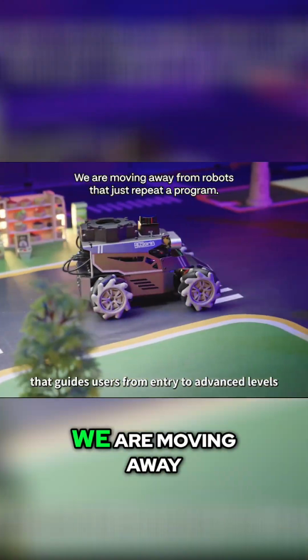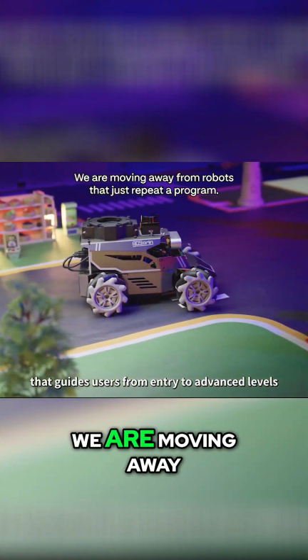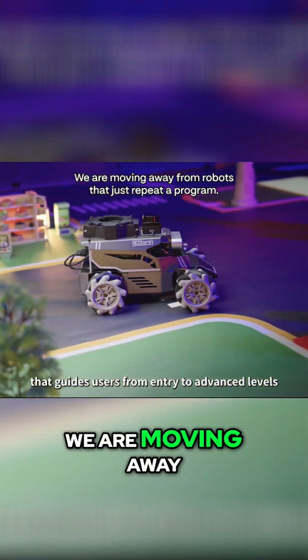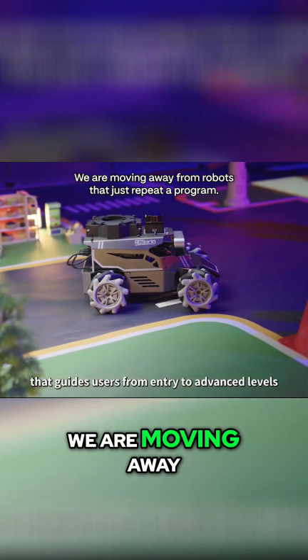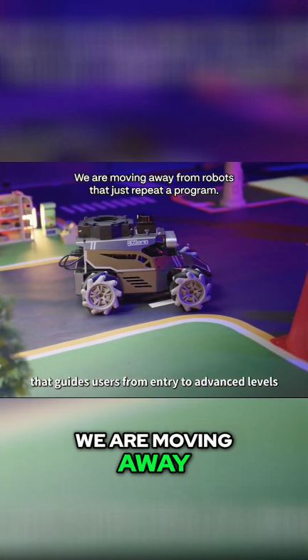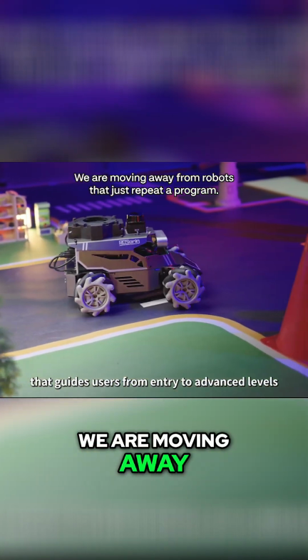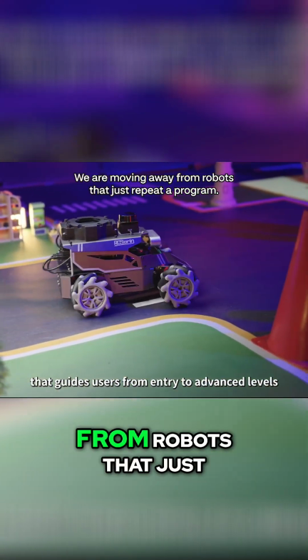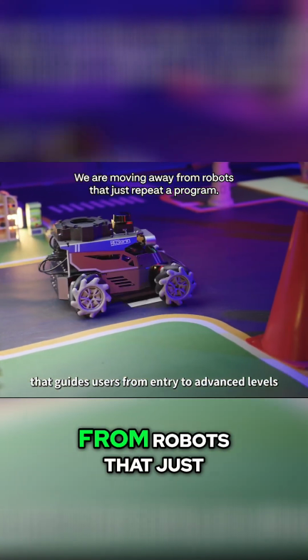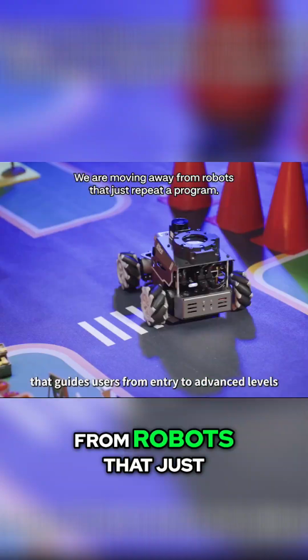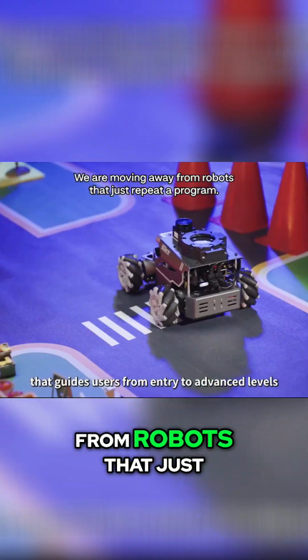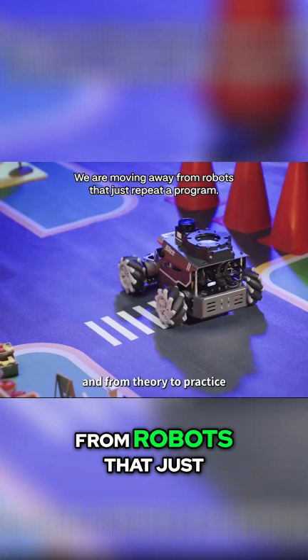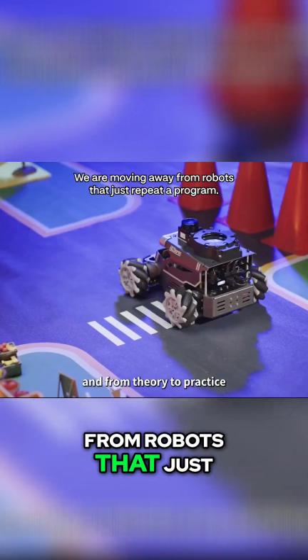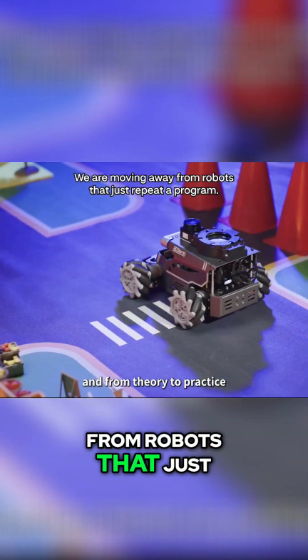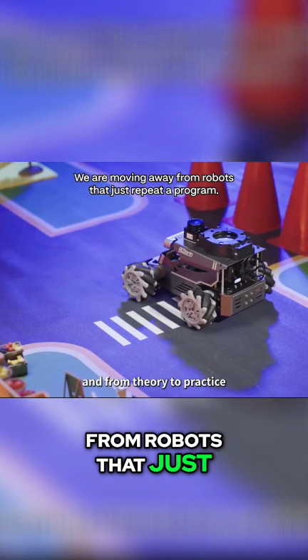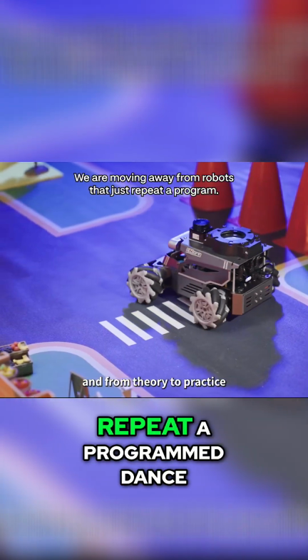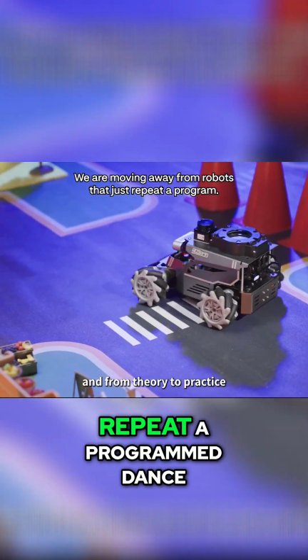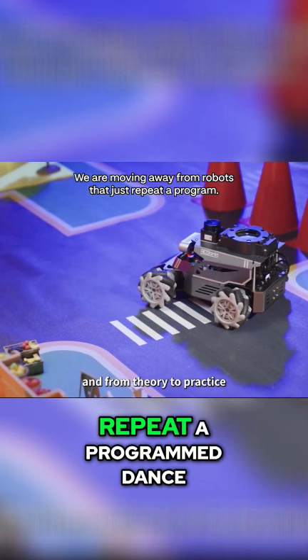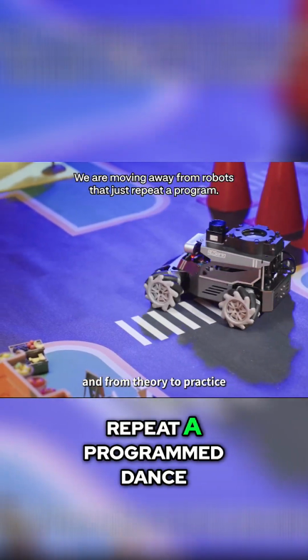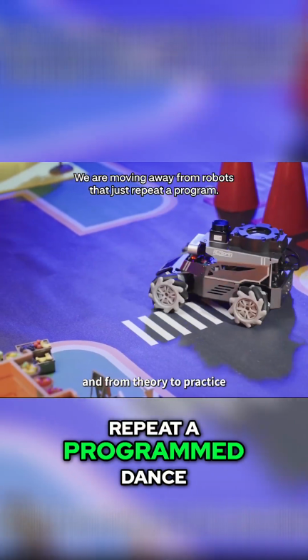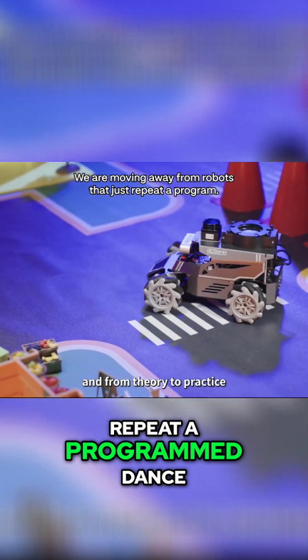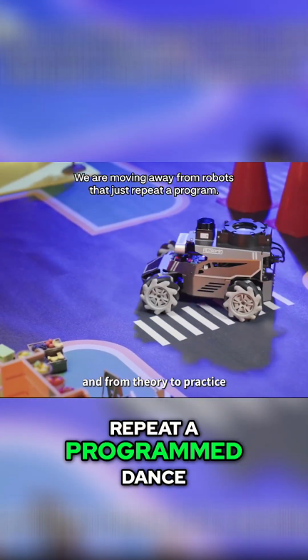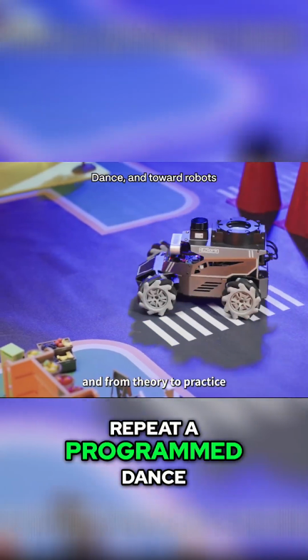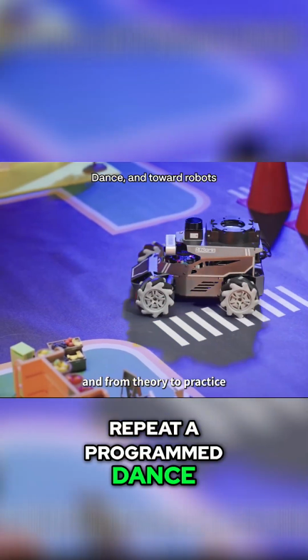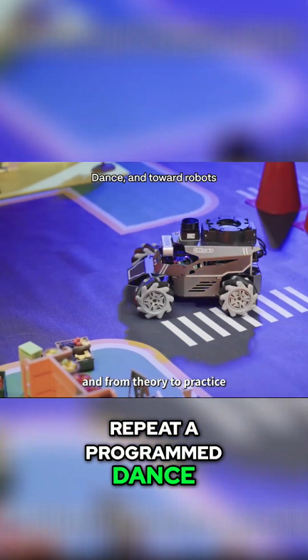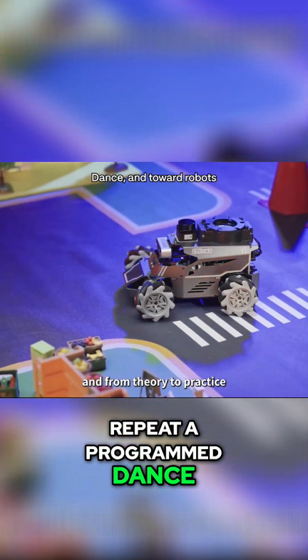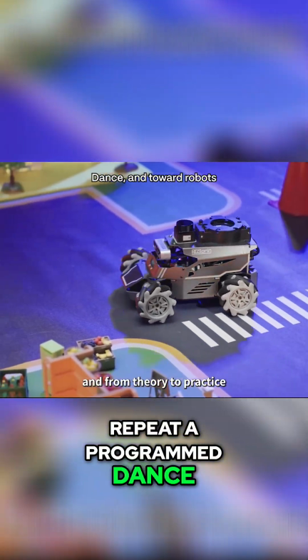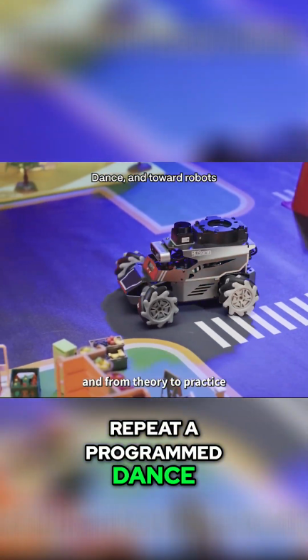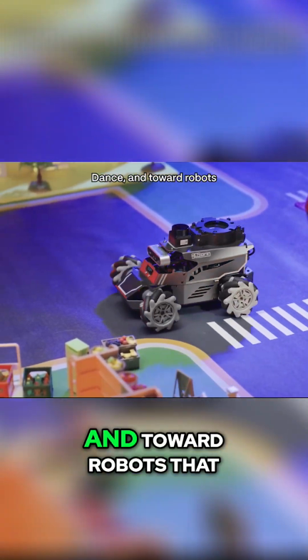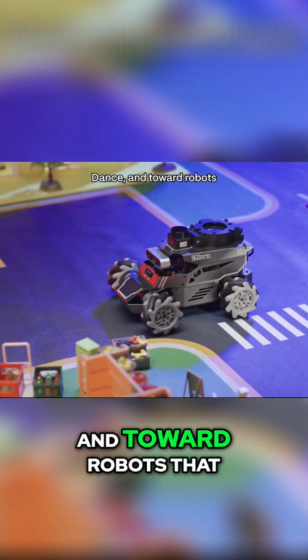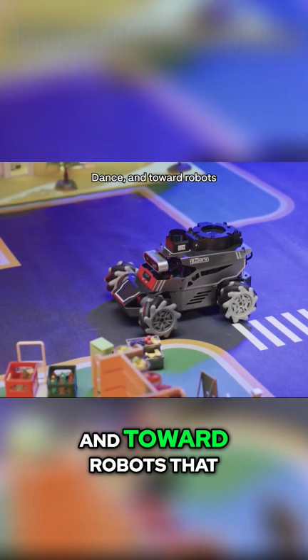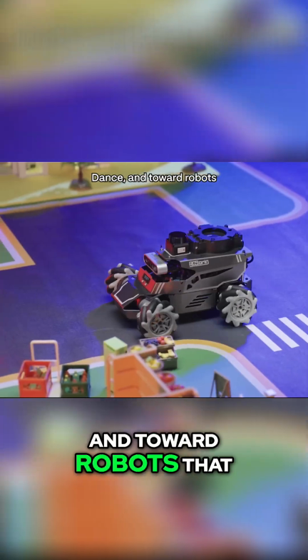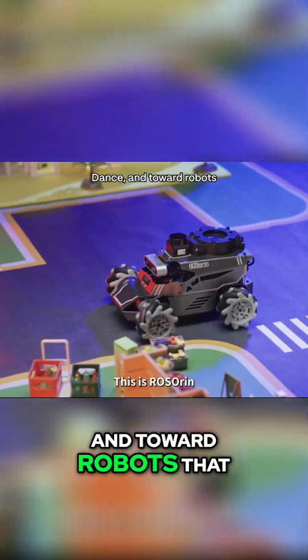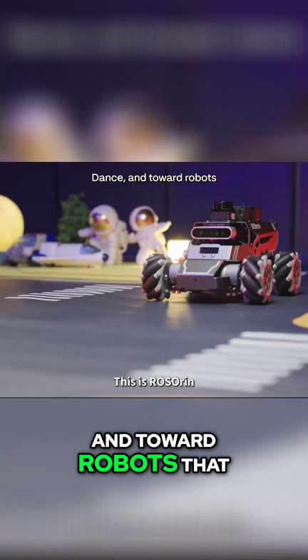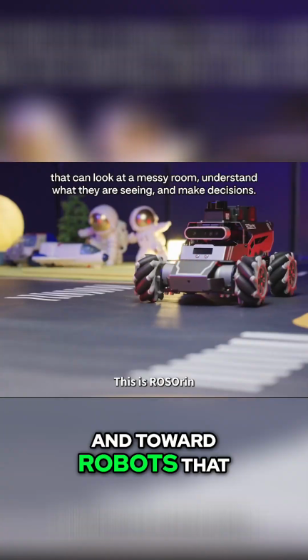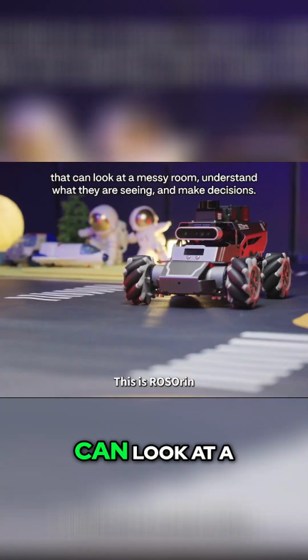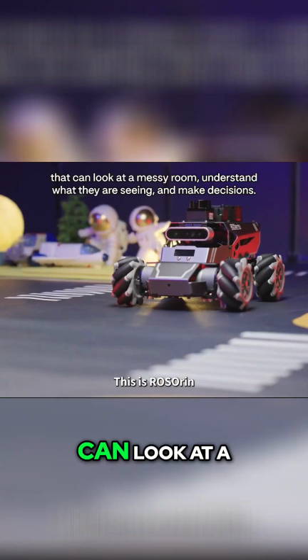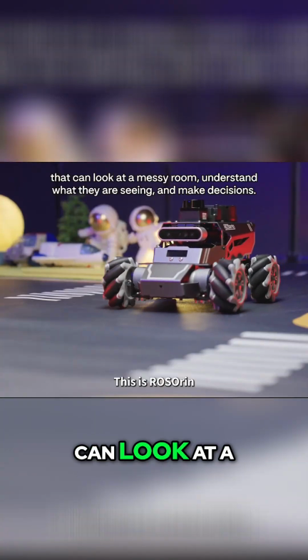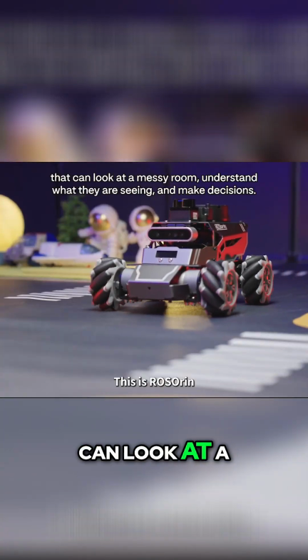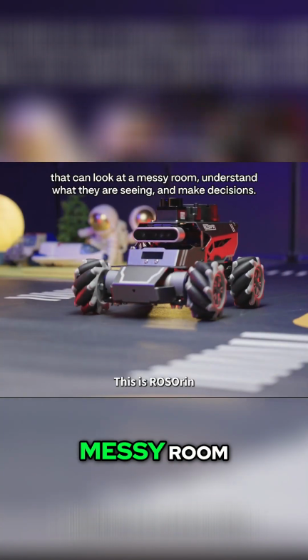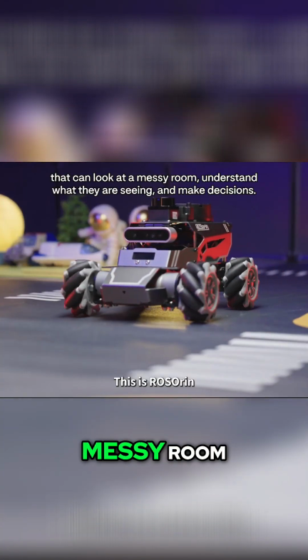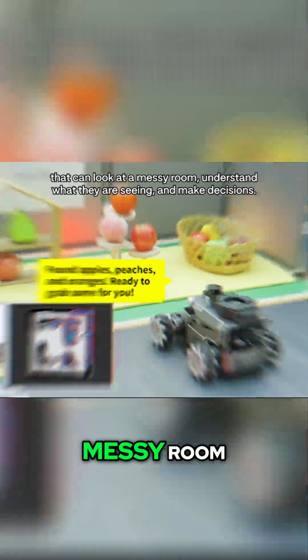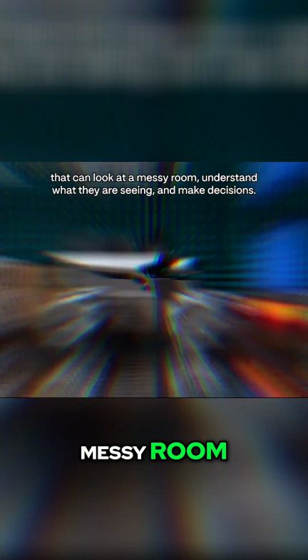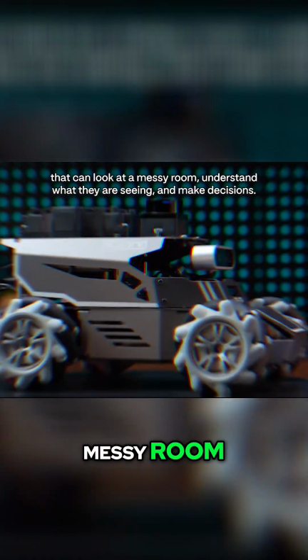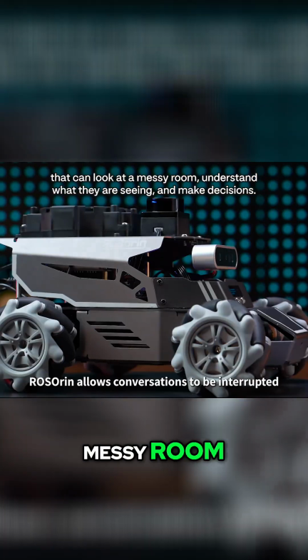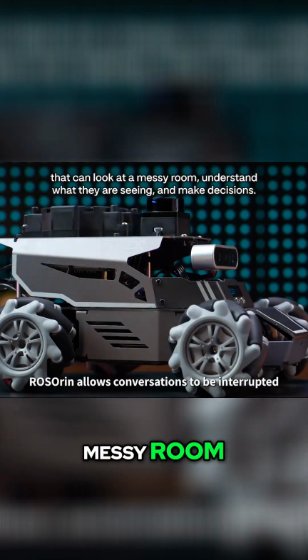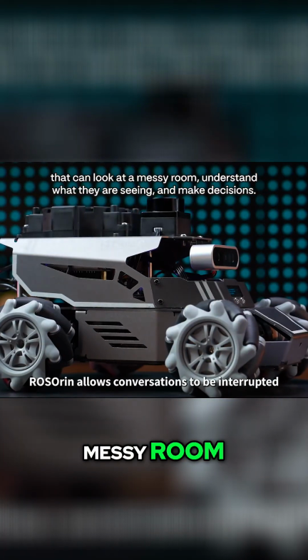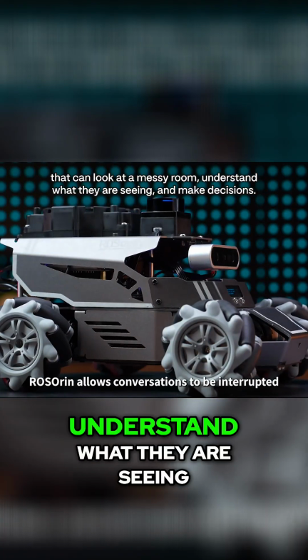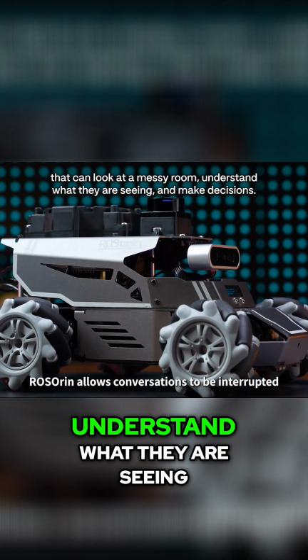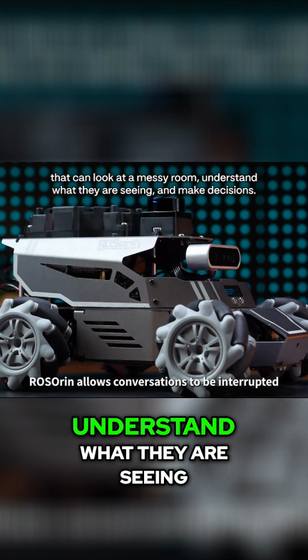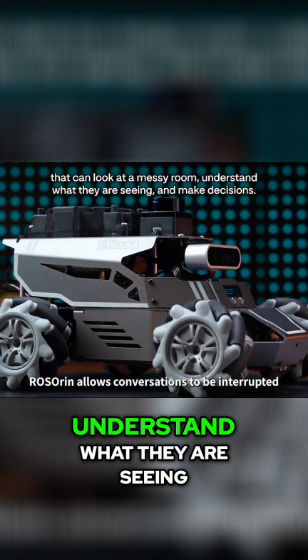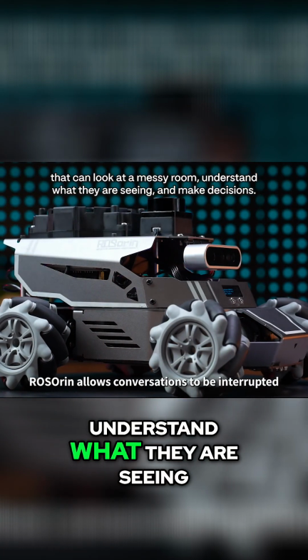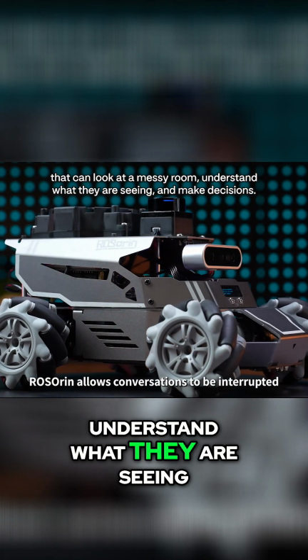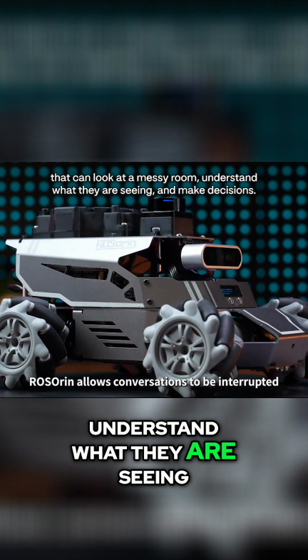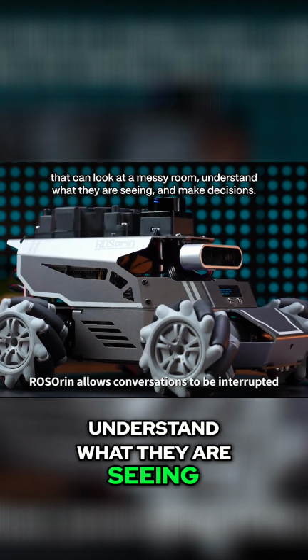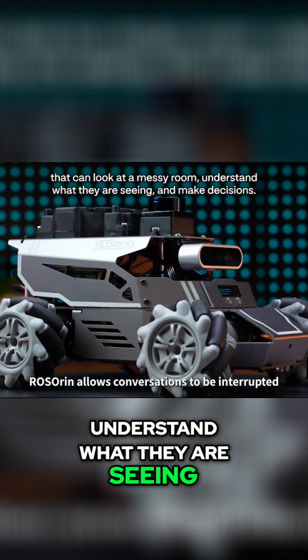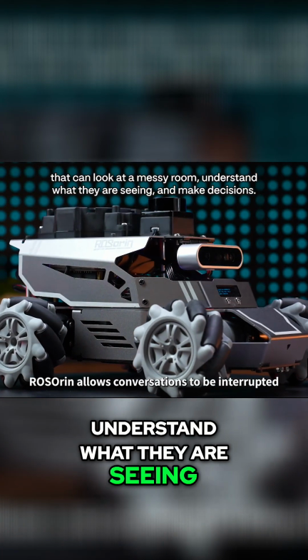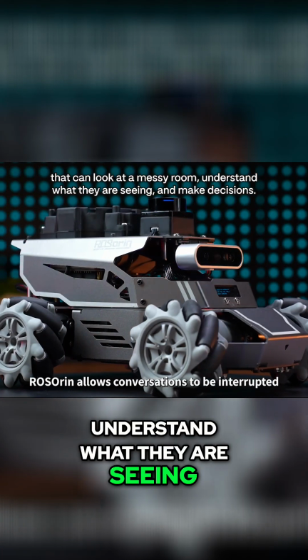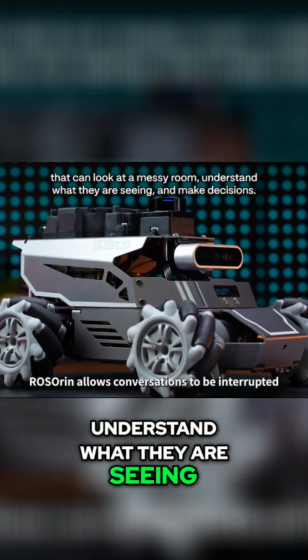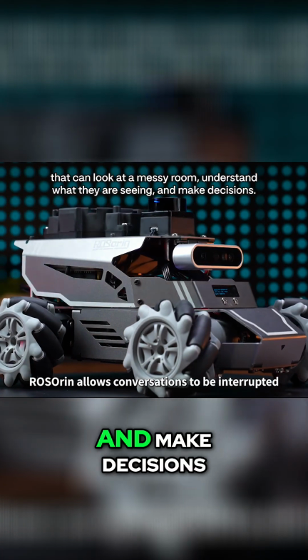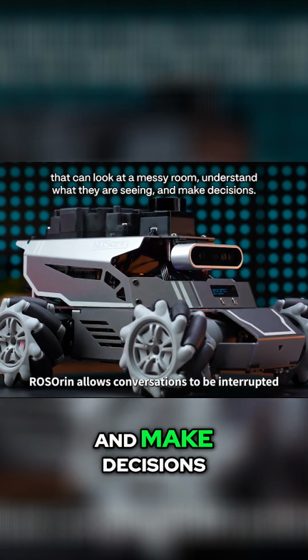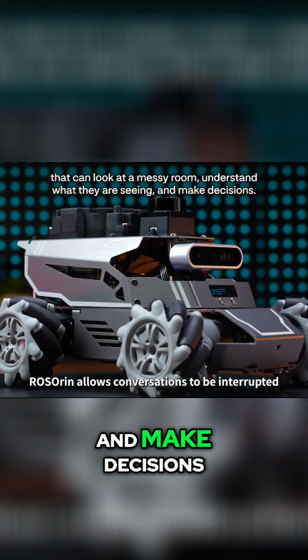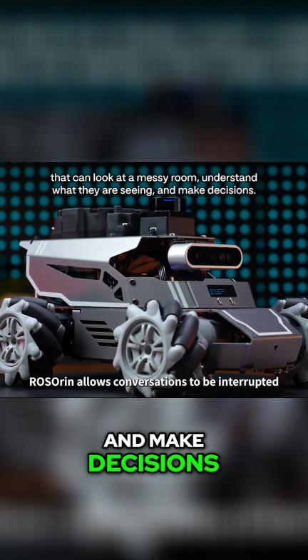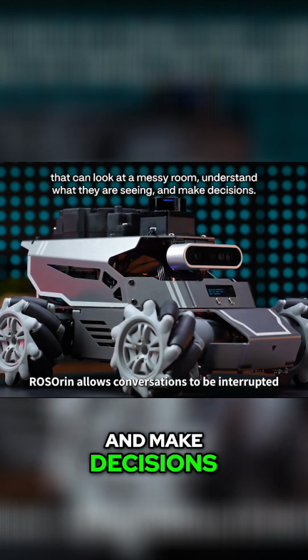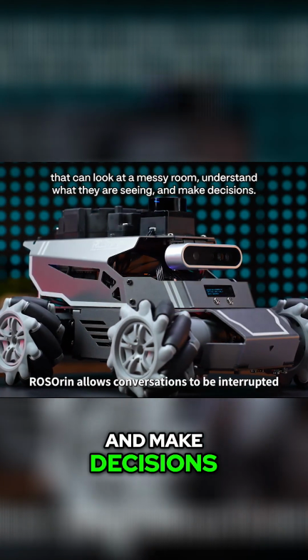We are moving away from robots that just repeat a programmed dance and toward robots that can look at a messy room, understand what they are seeing, and make decisions.